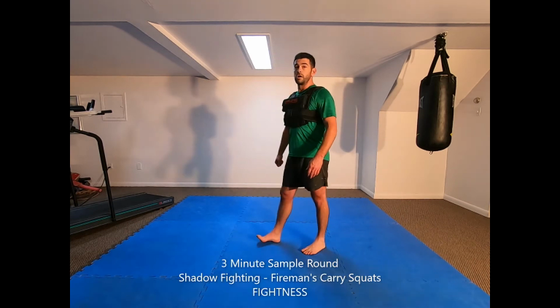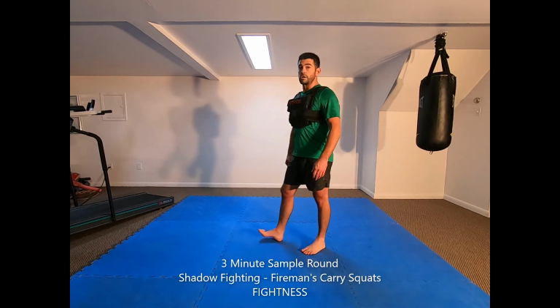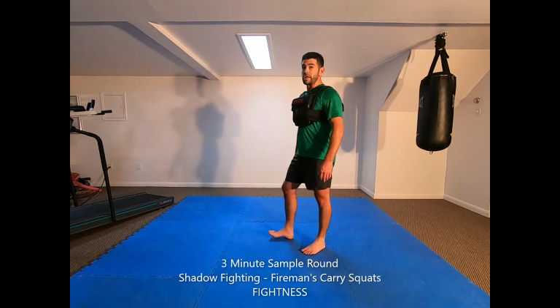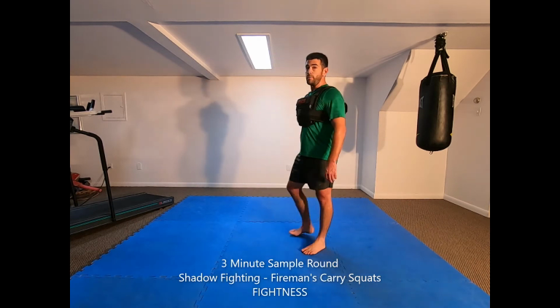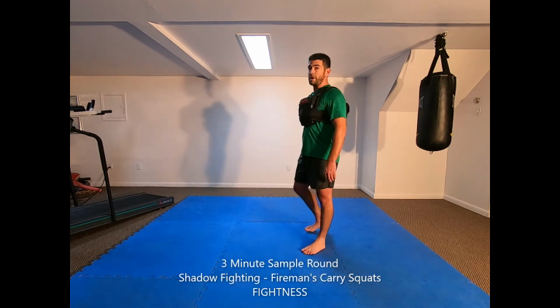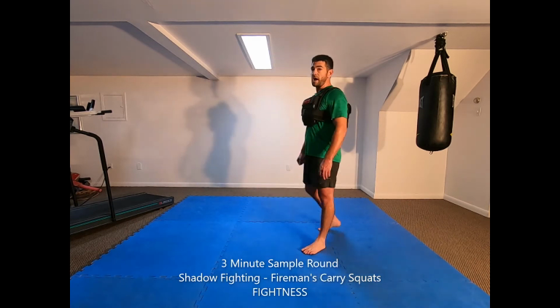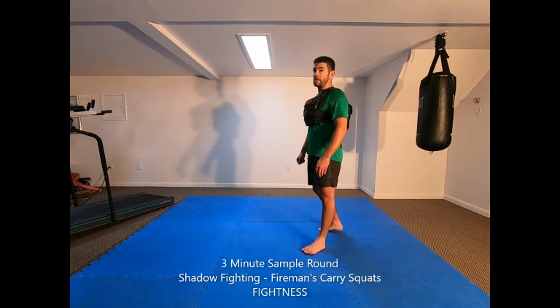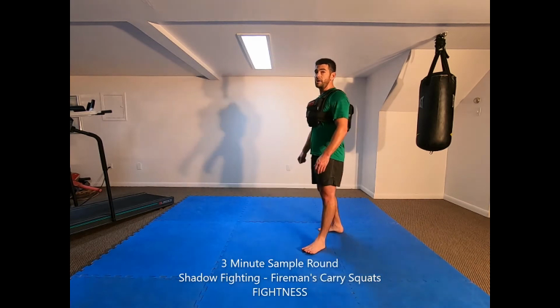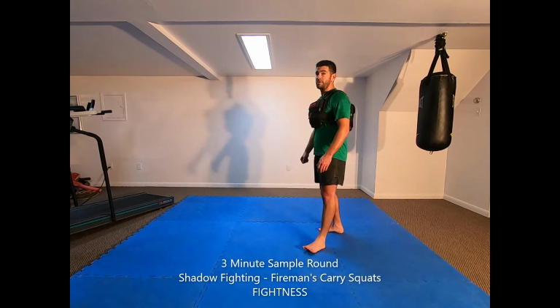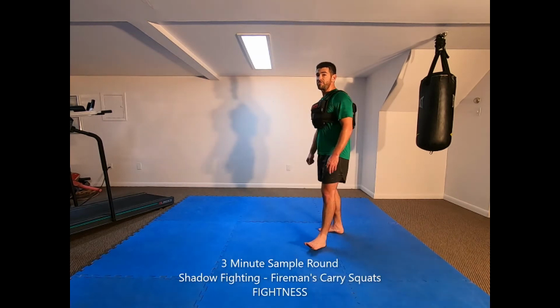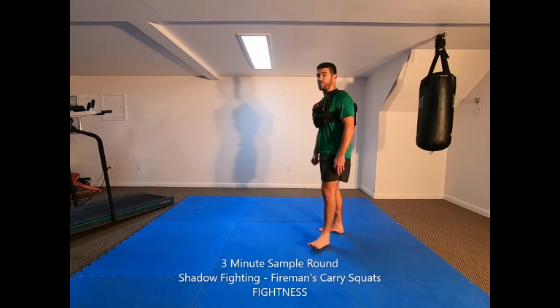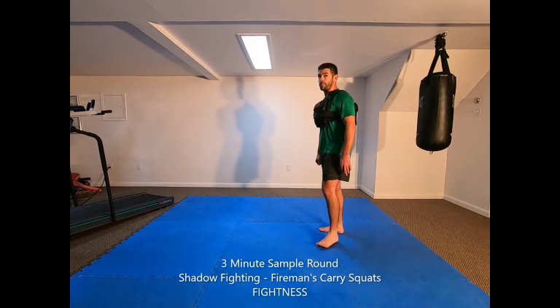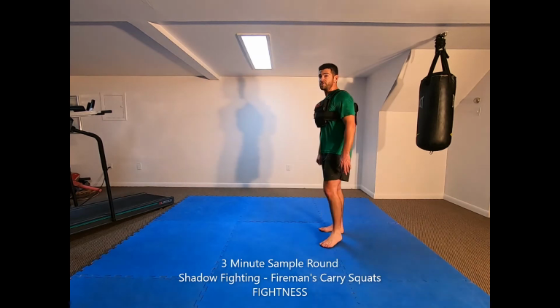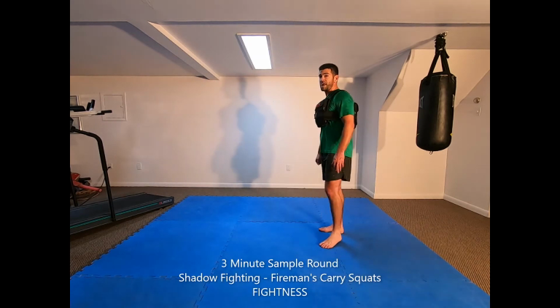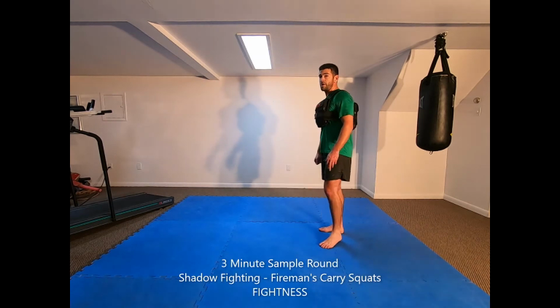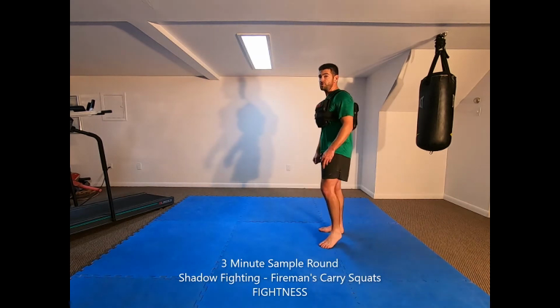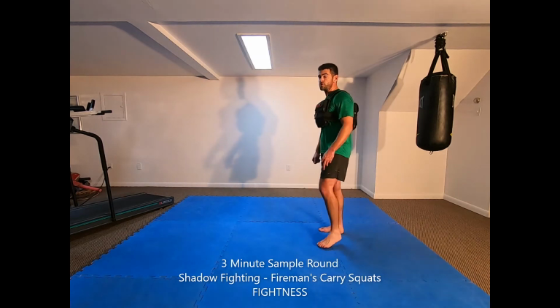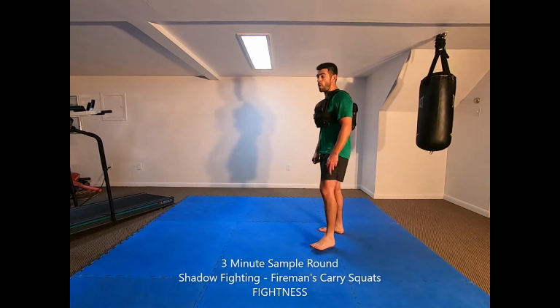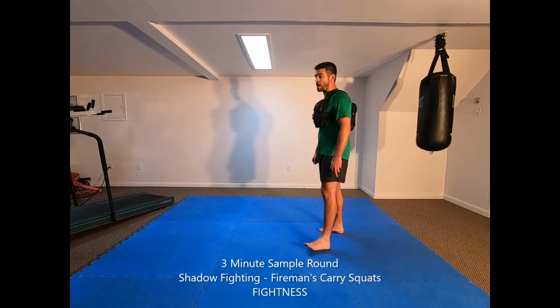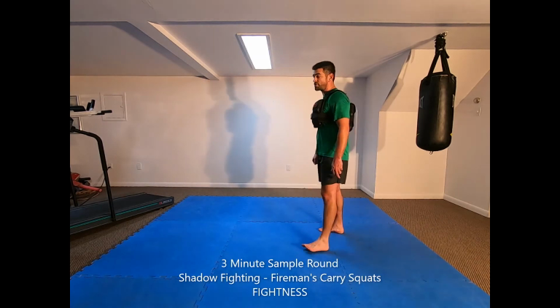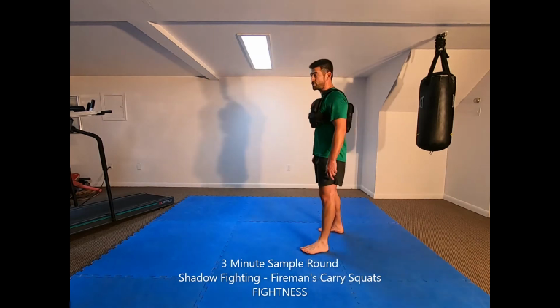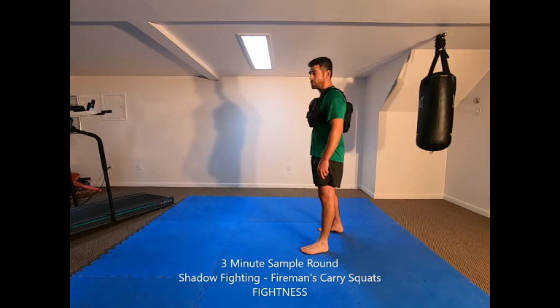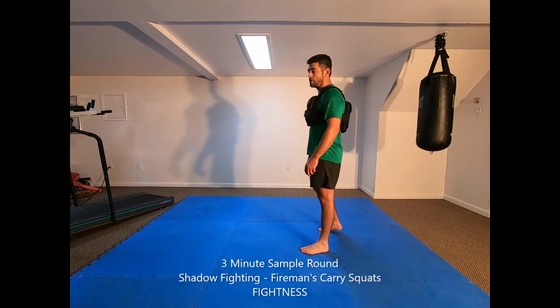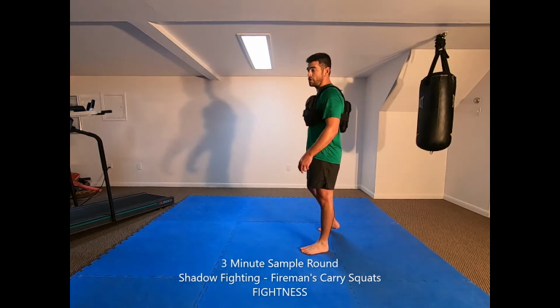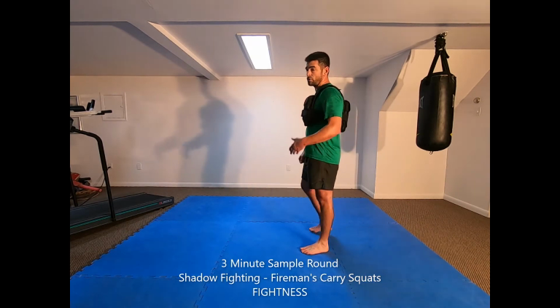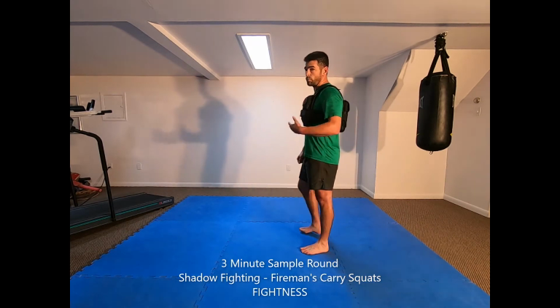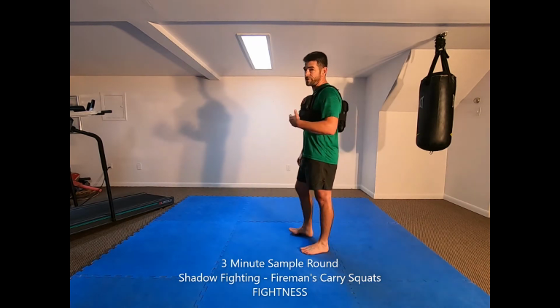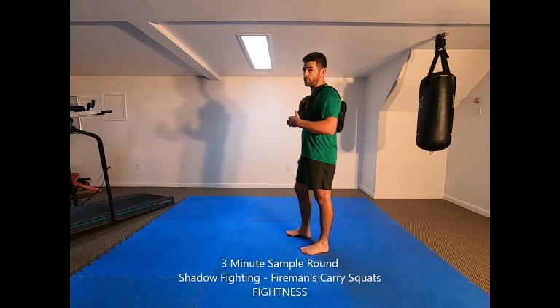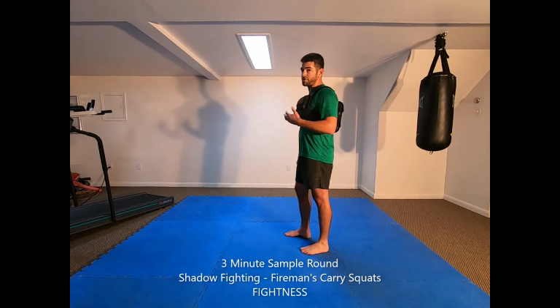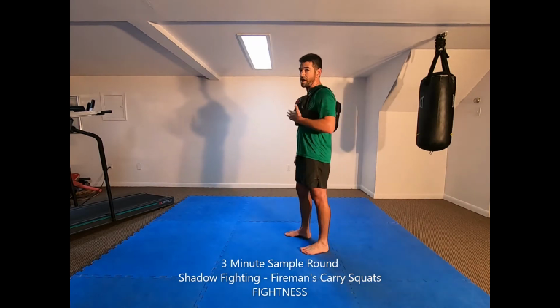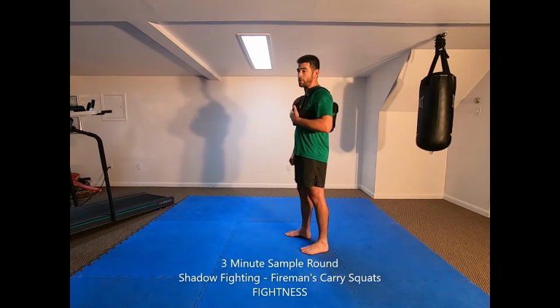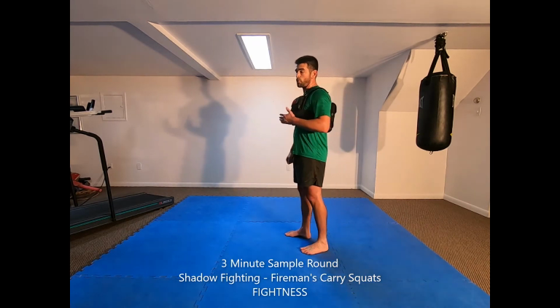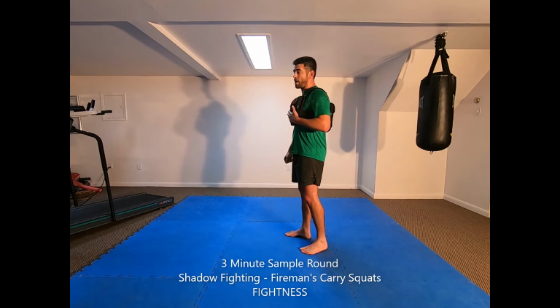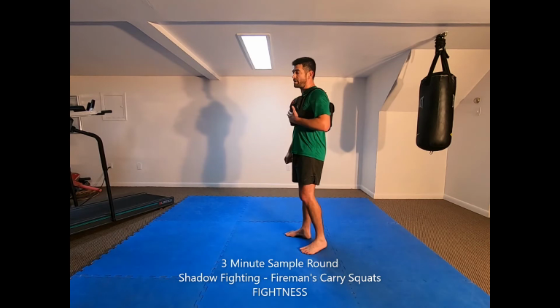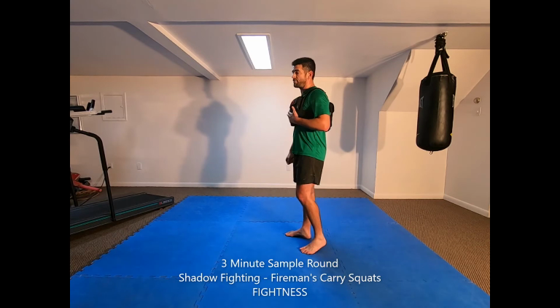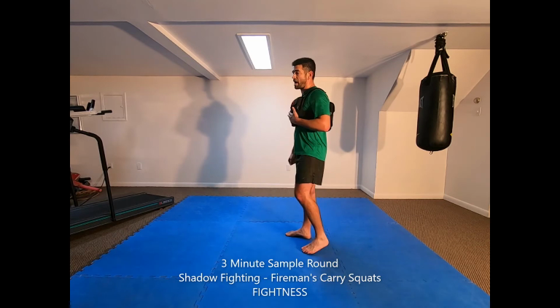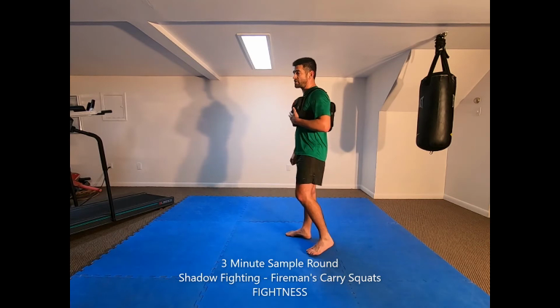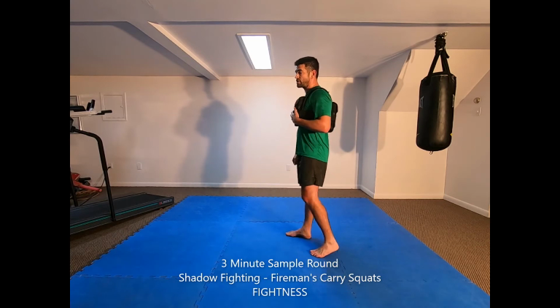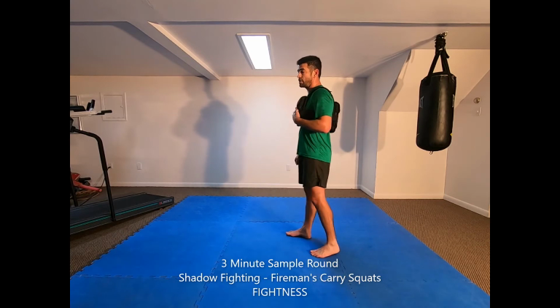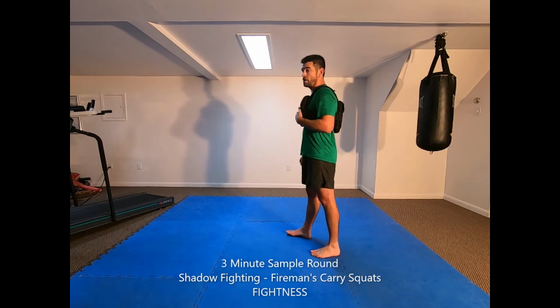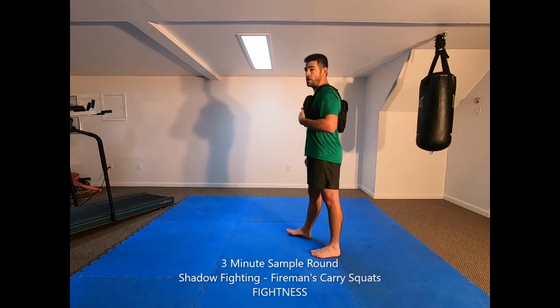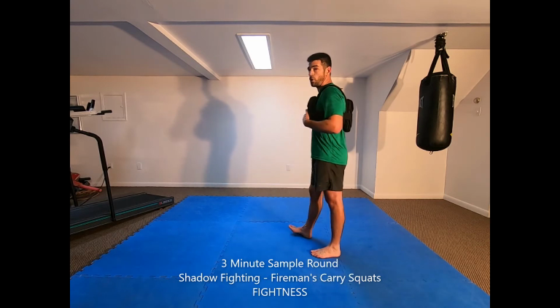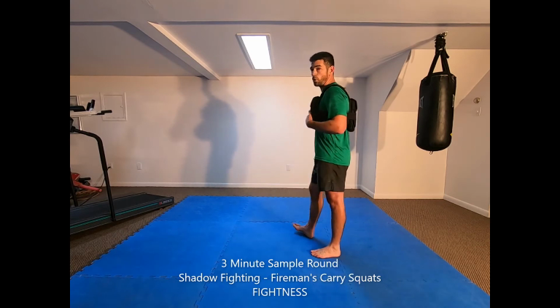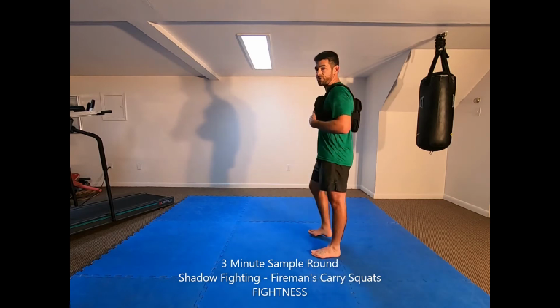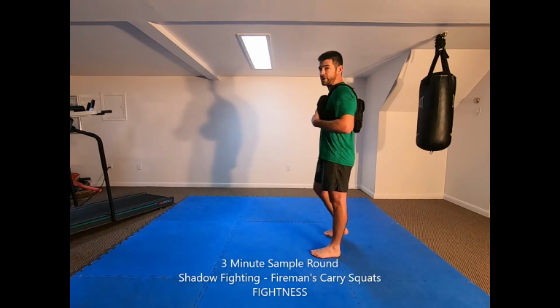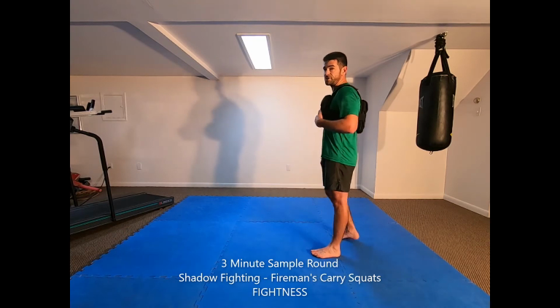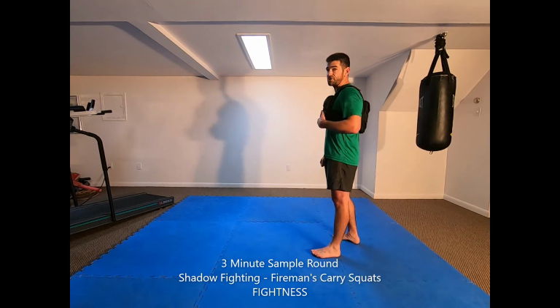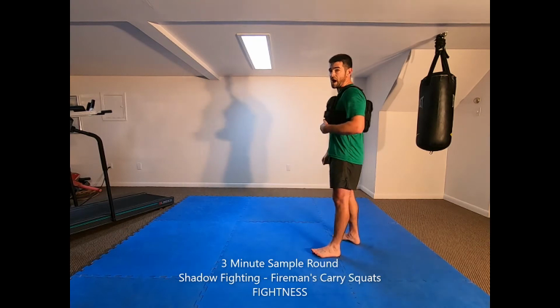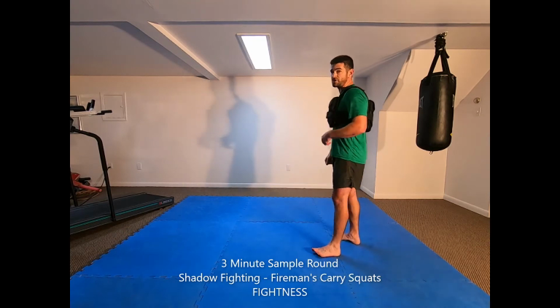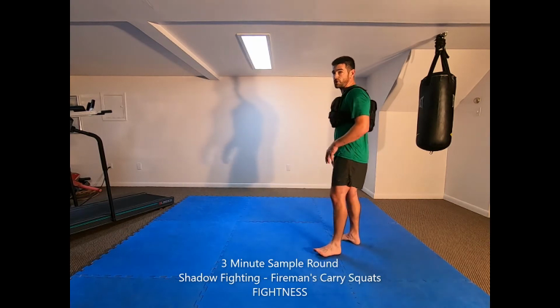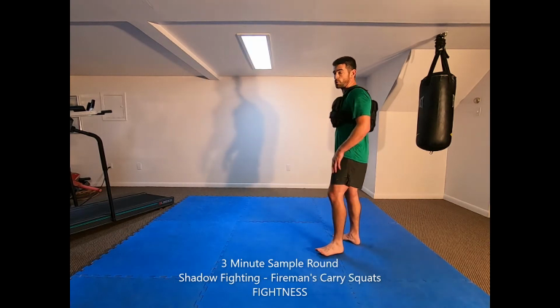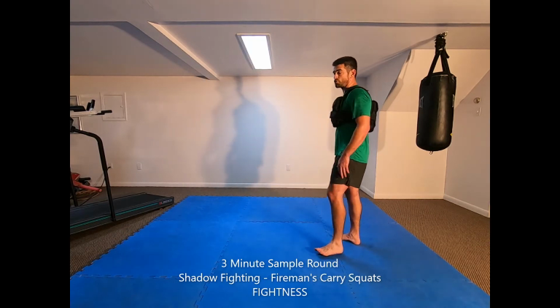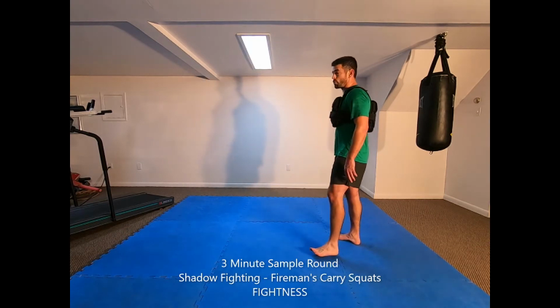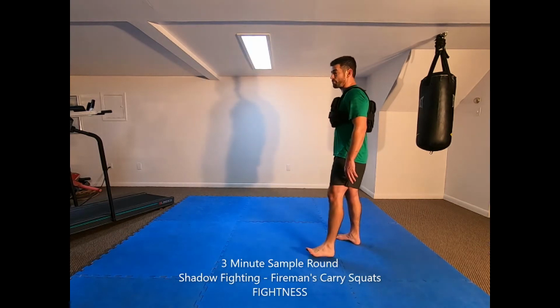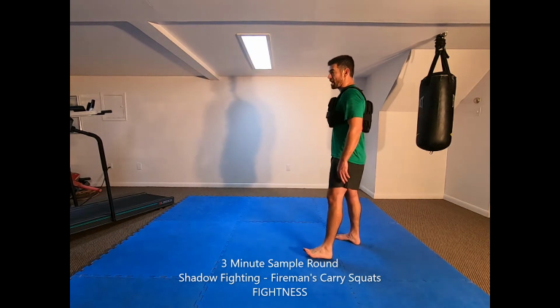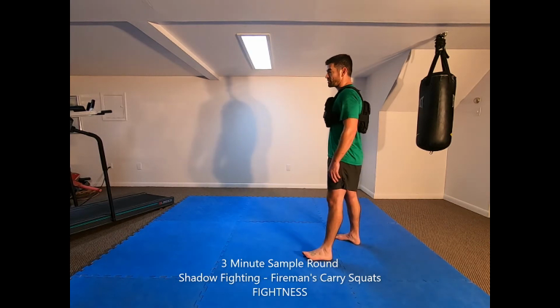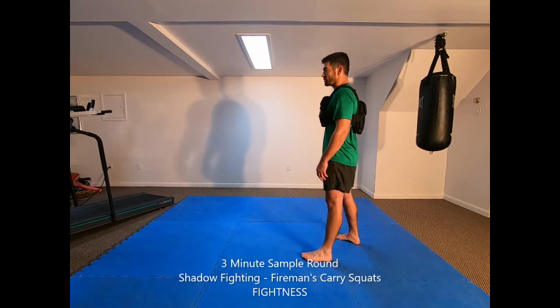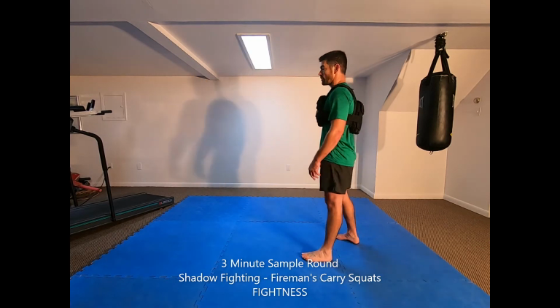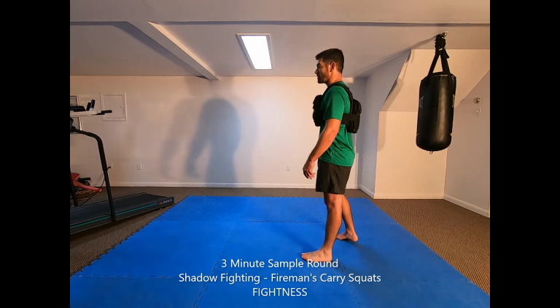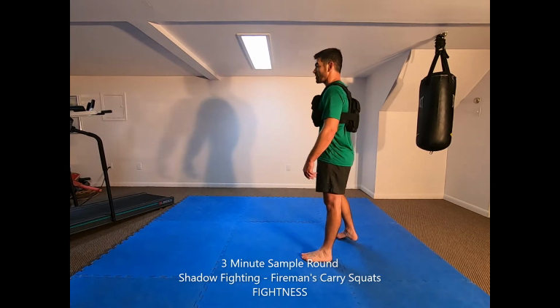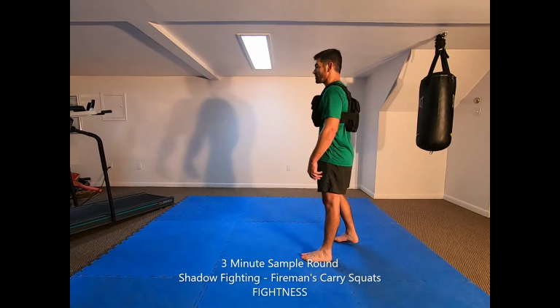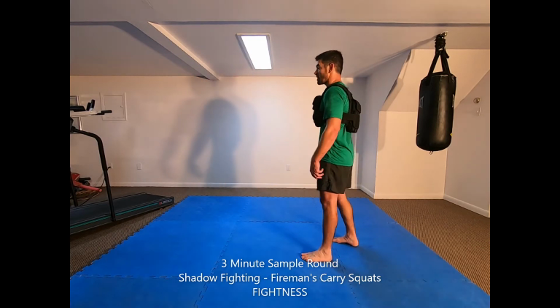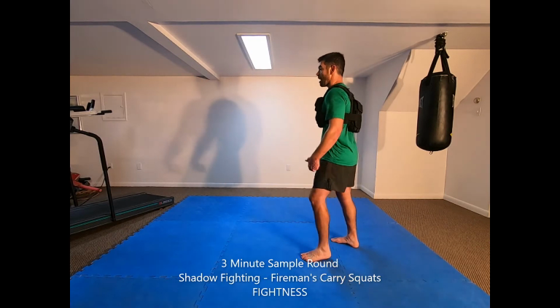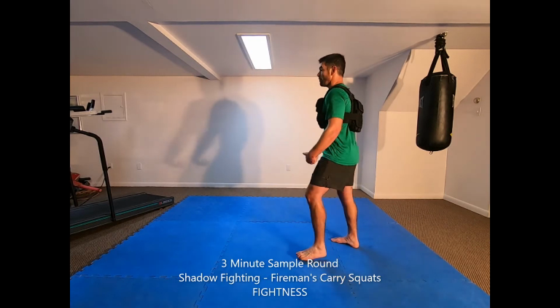Farmers carry squats — with or without a weighted vest. Alternate sides and go at your own pace until I say stop.